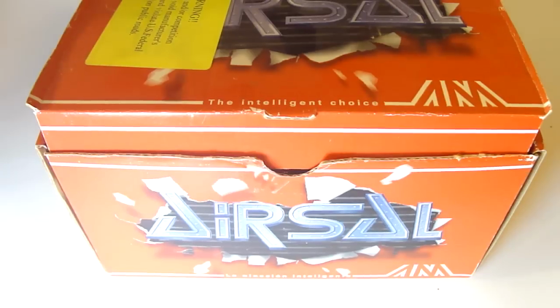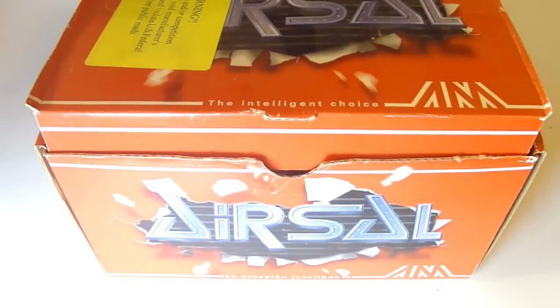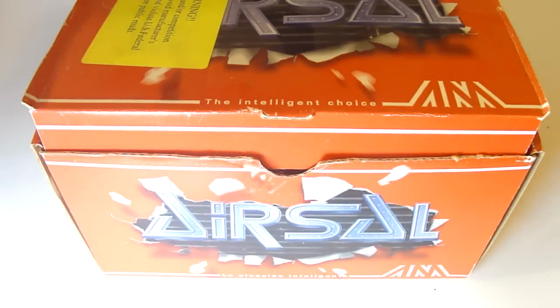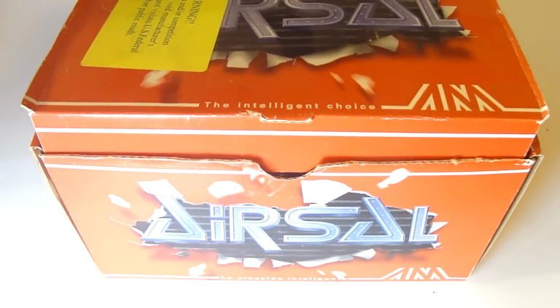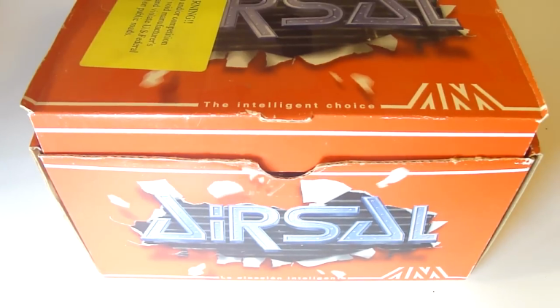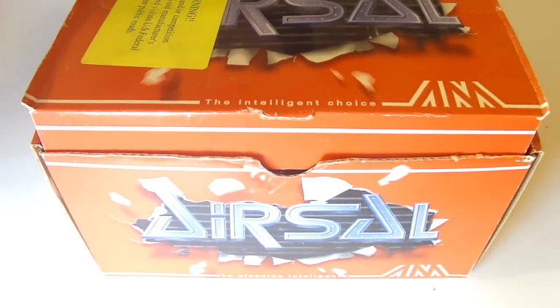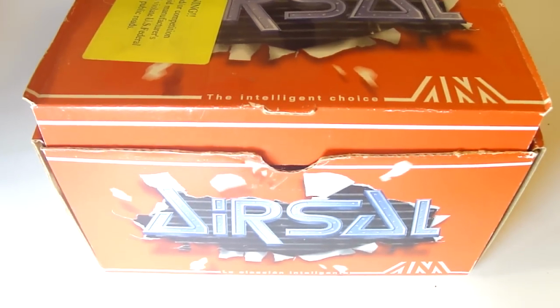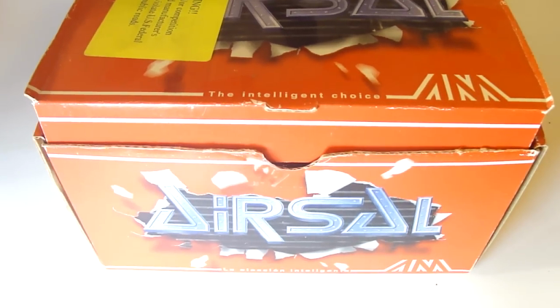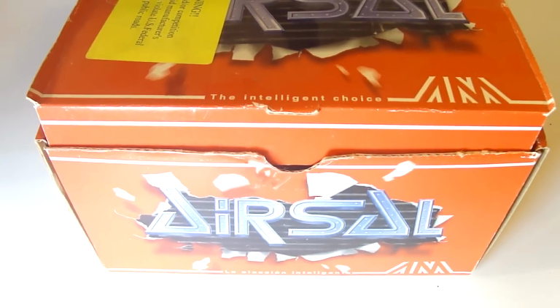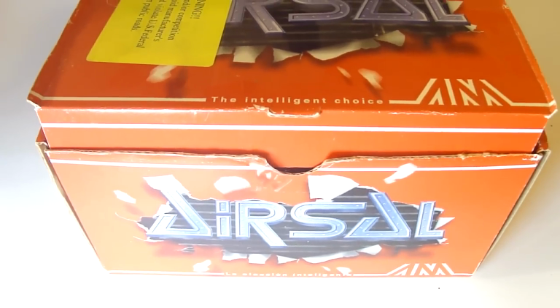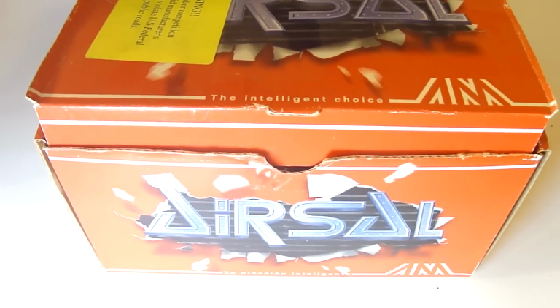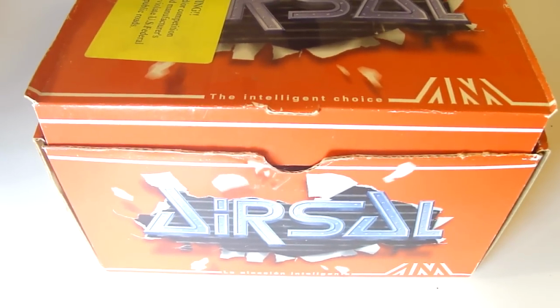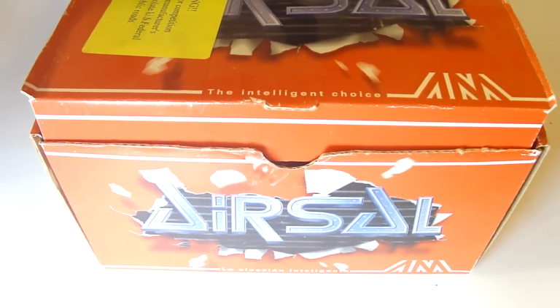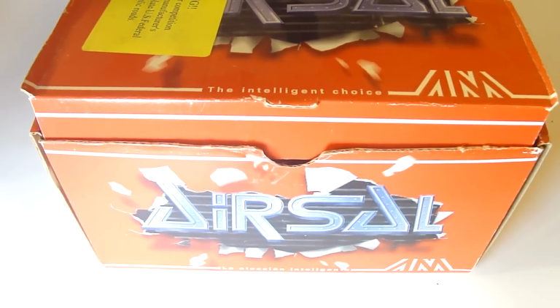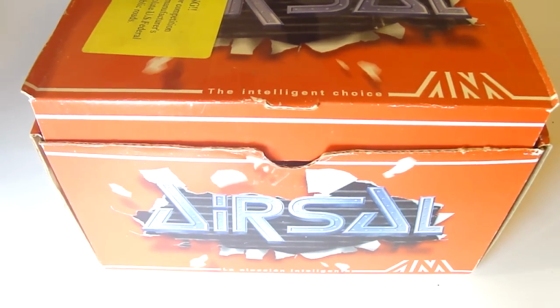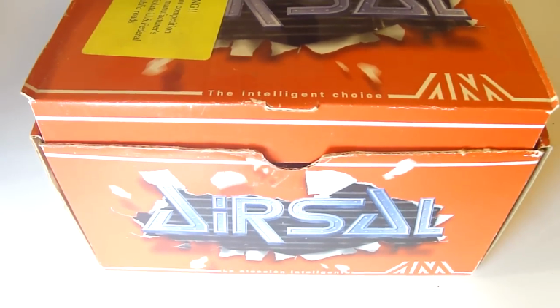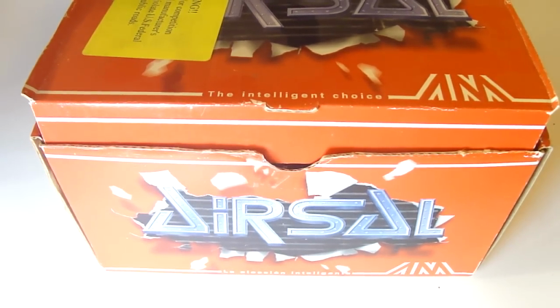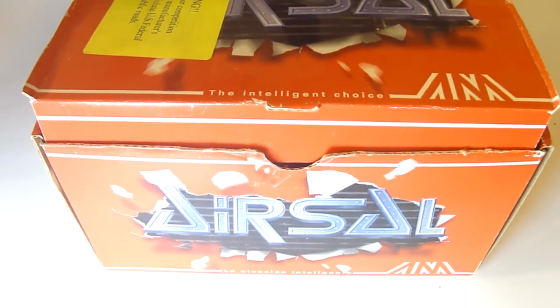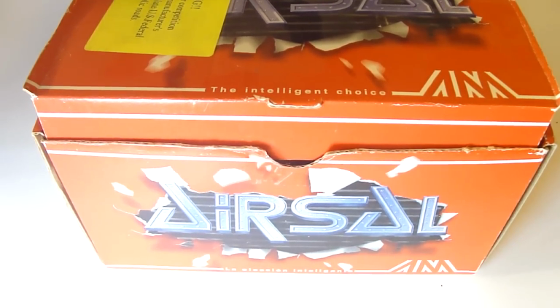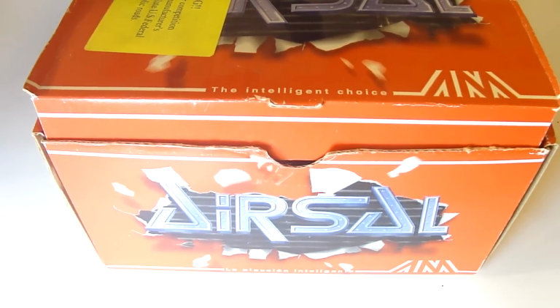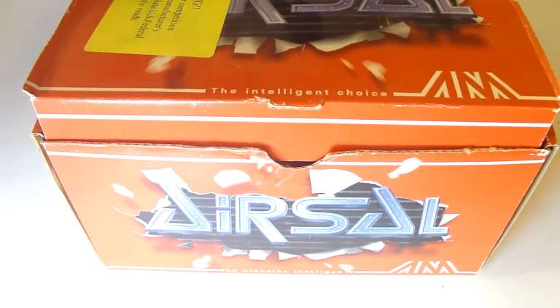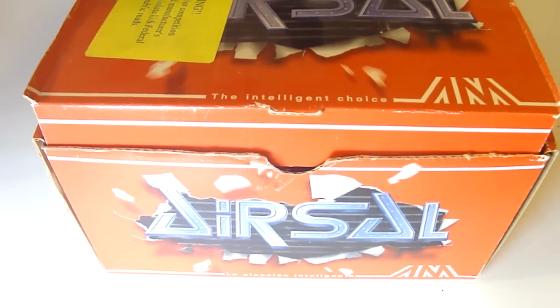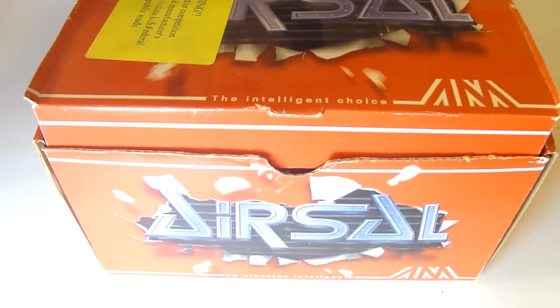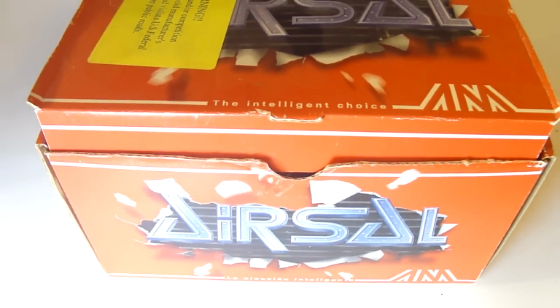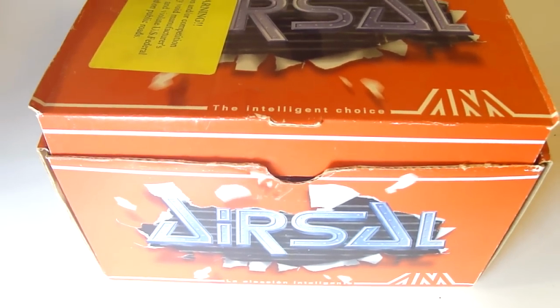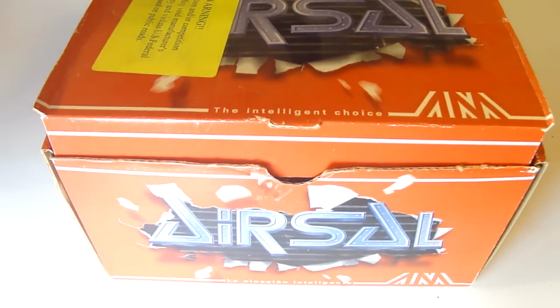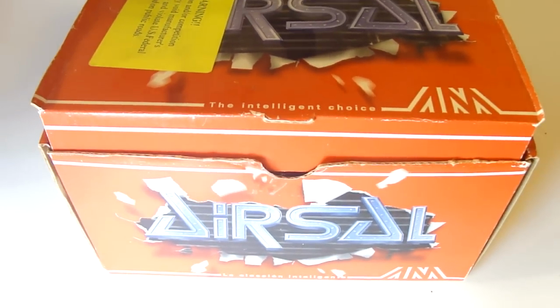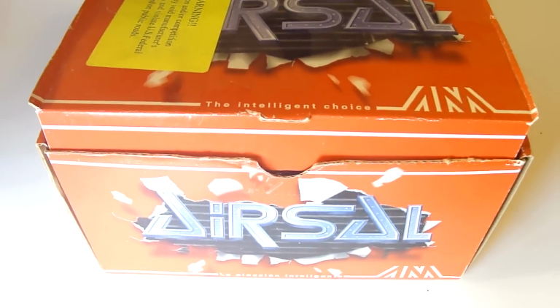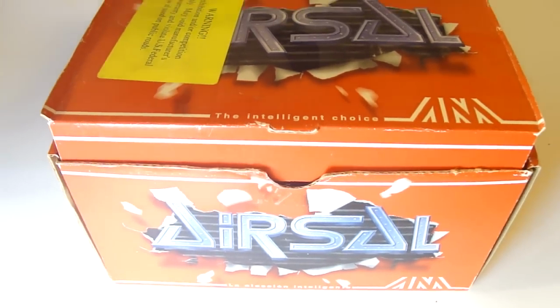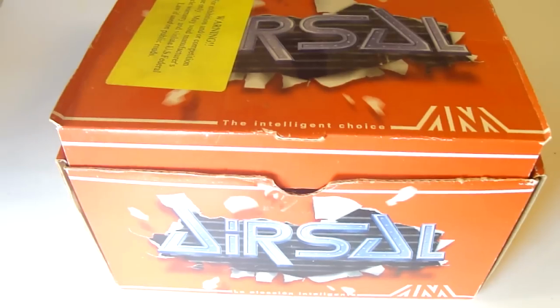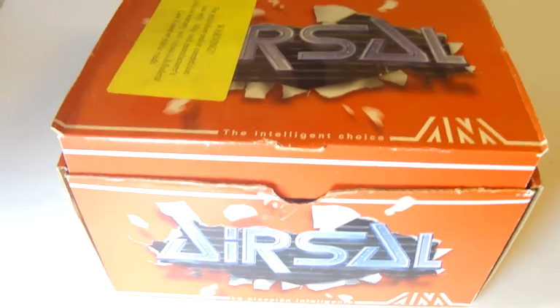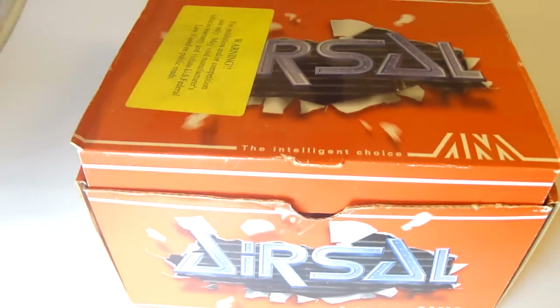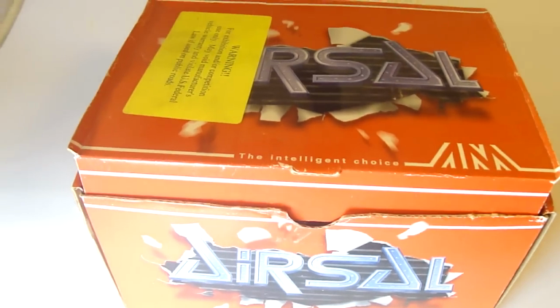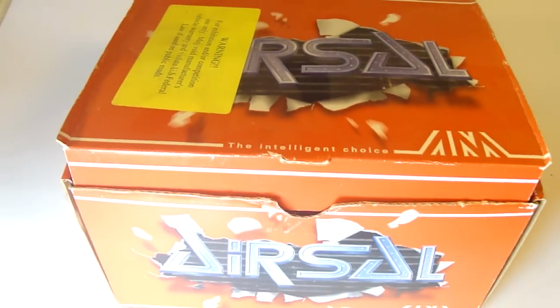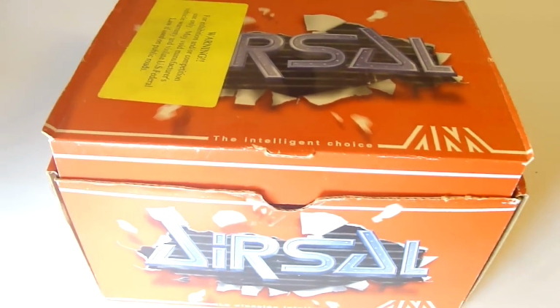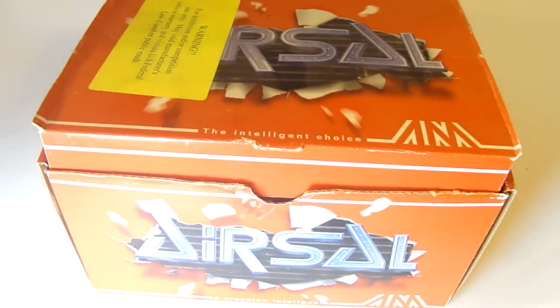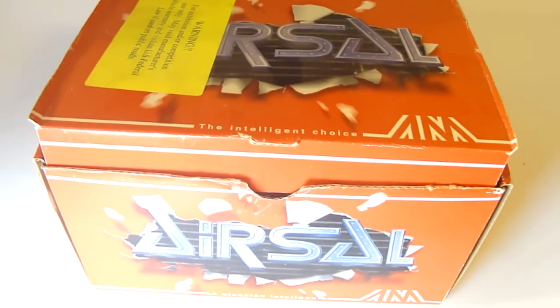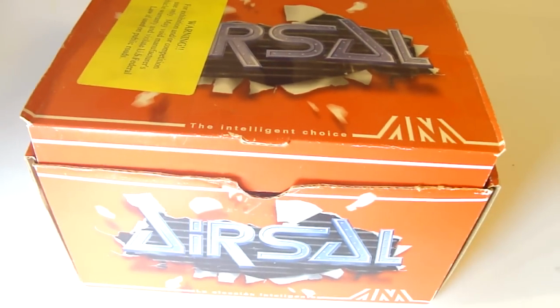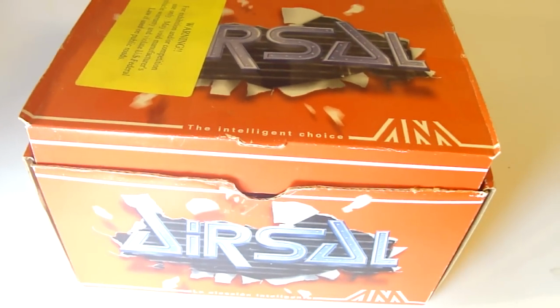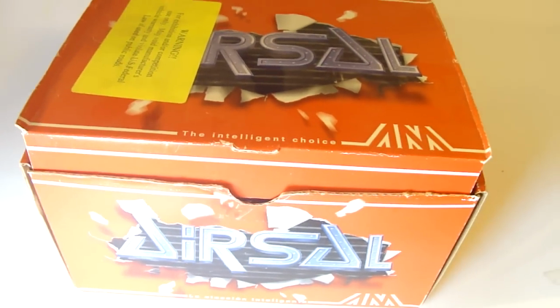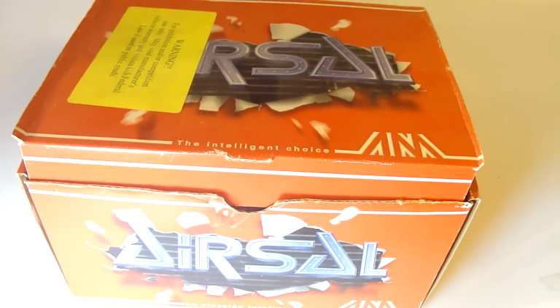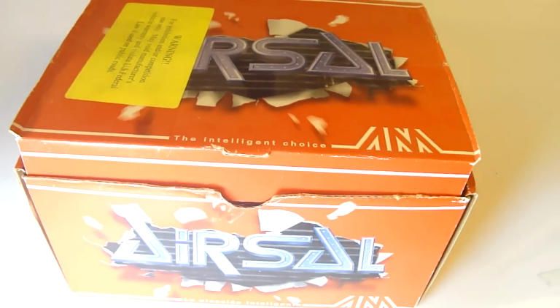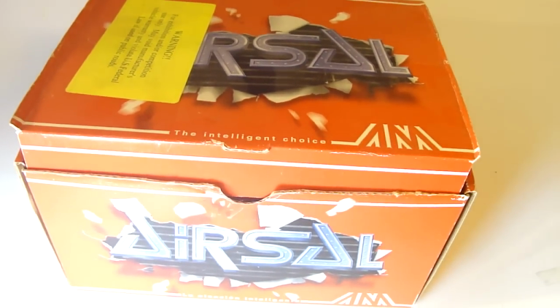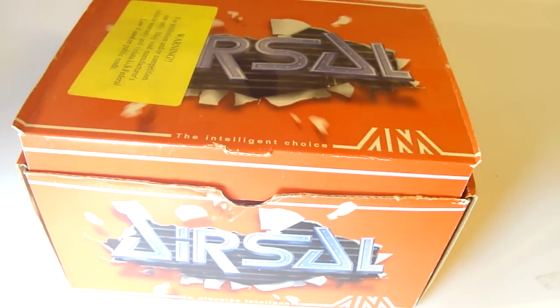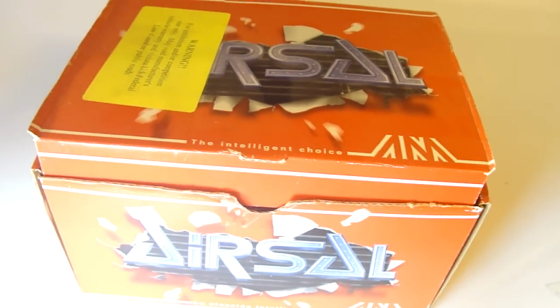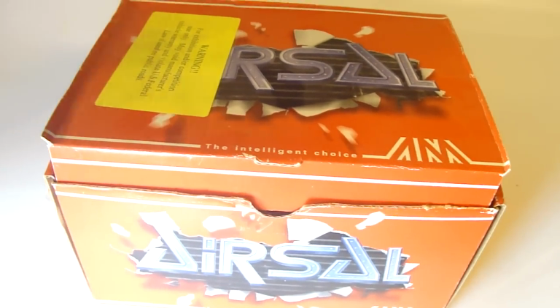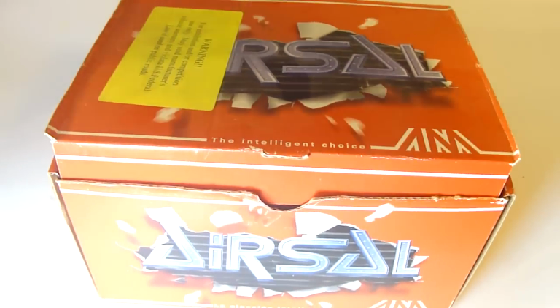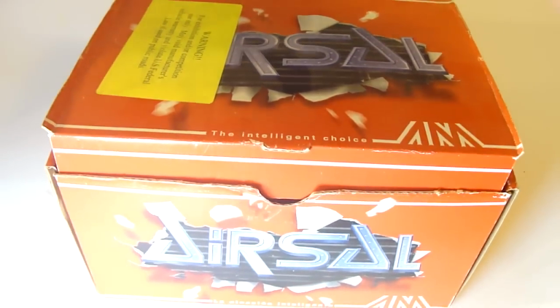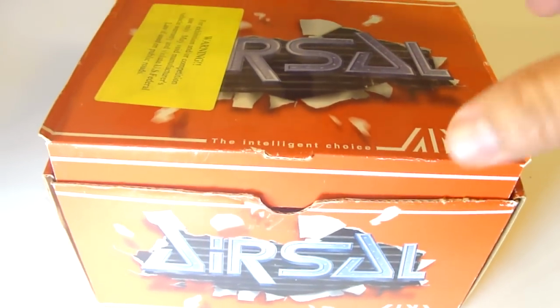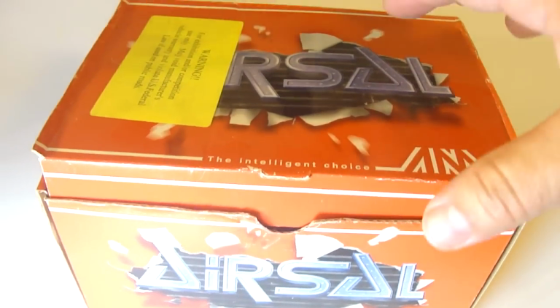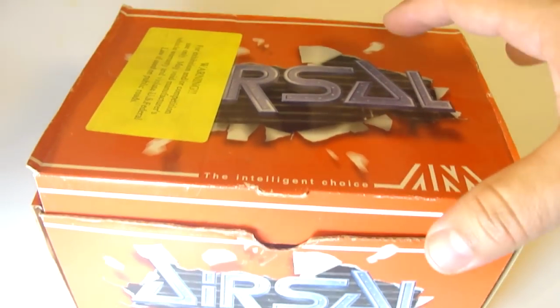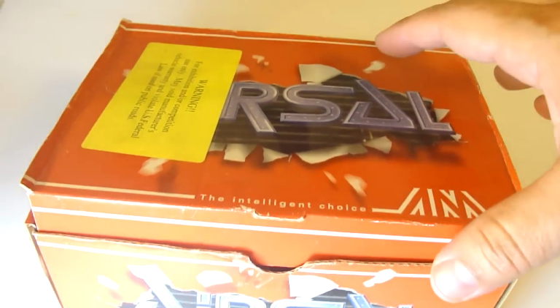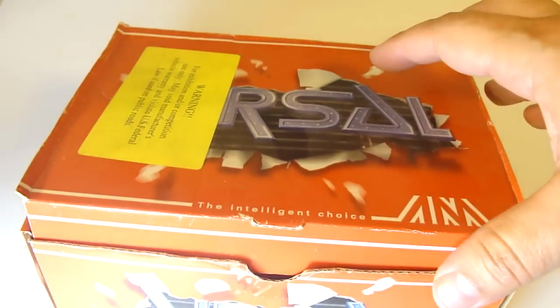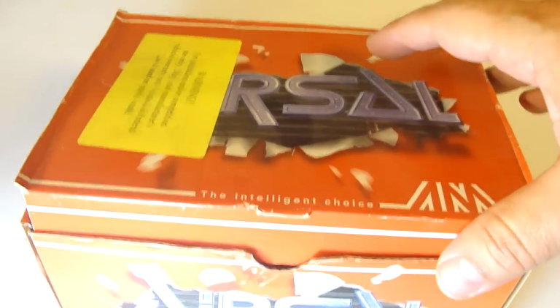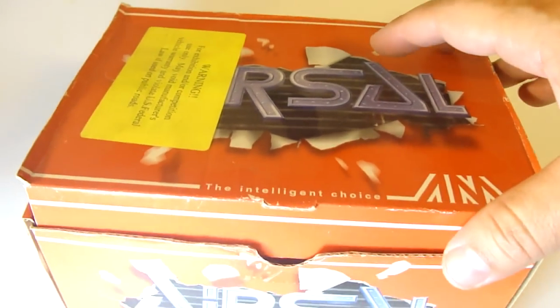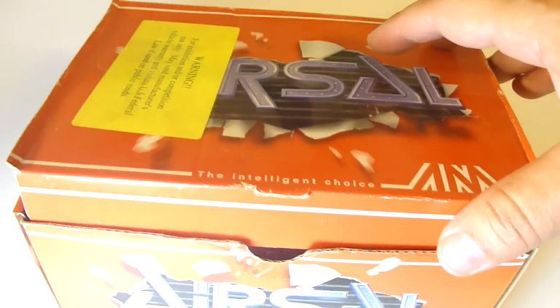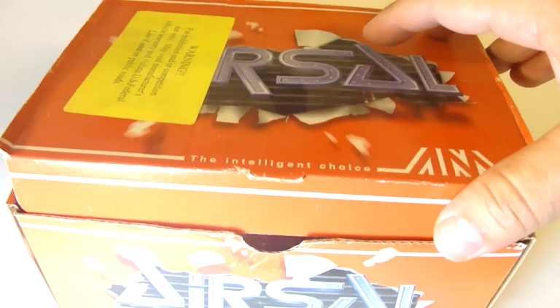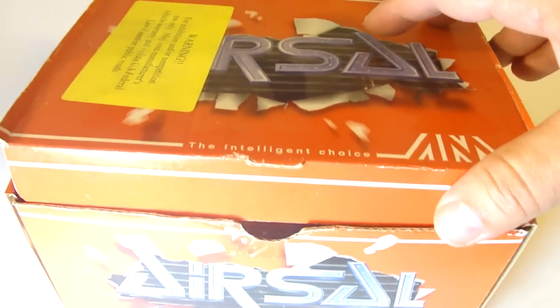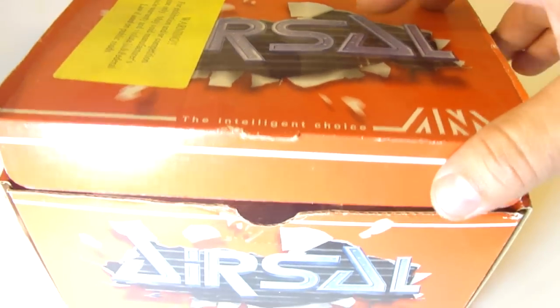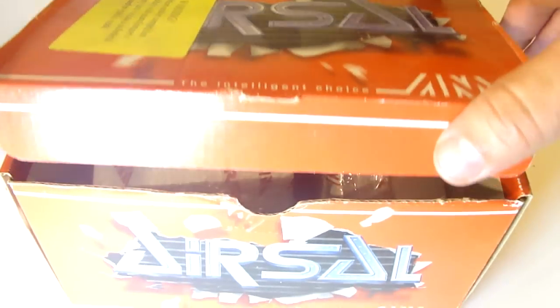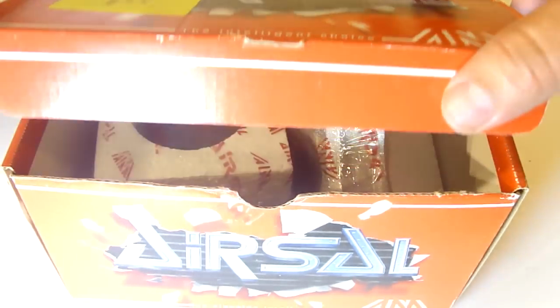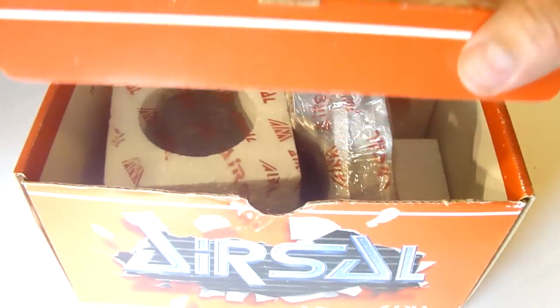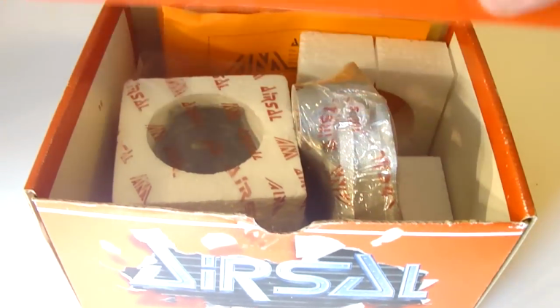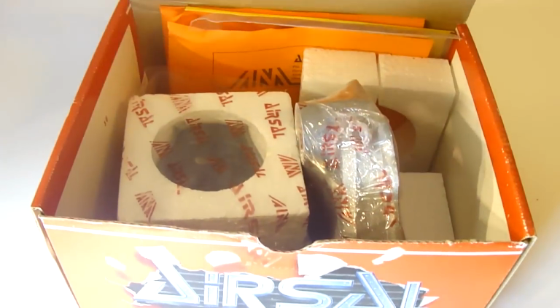Hey guys. As you know, MRP has over 20,000 items and one of our top tier brands is AirSol. AirSol is made in Spain near Barcelona.